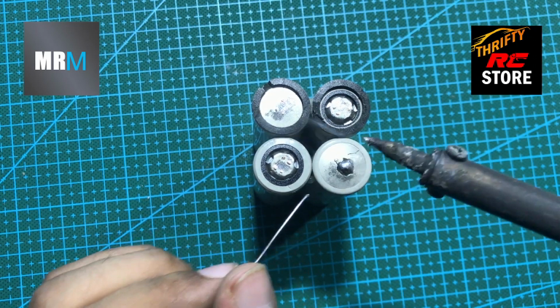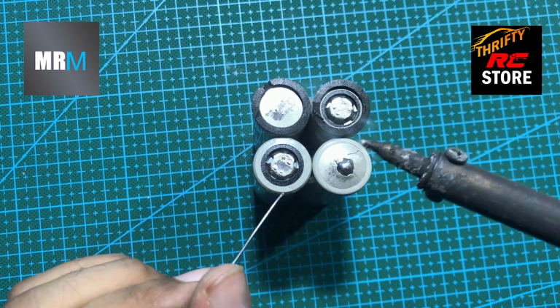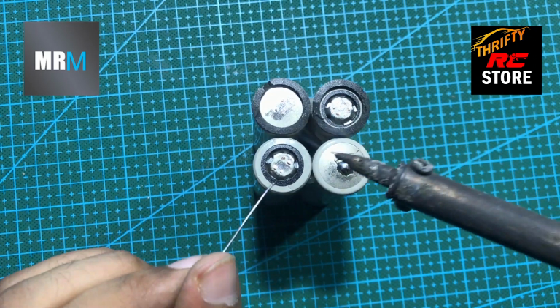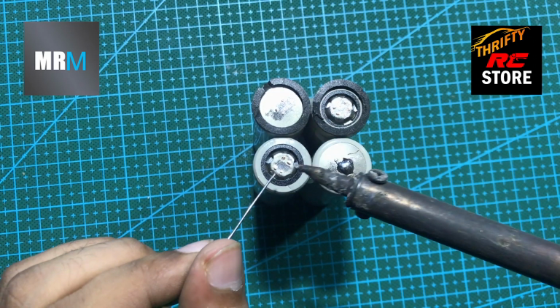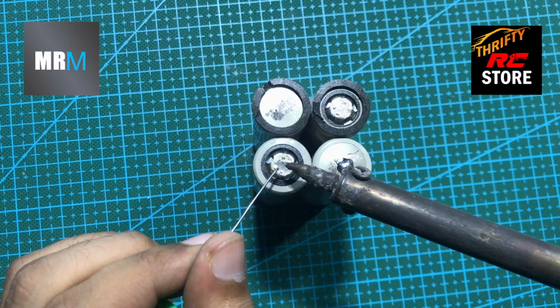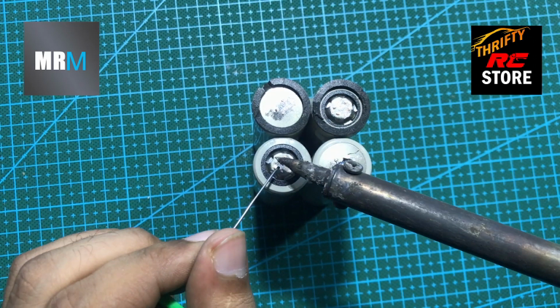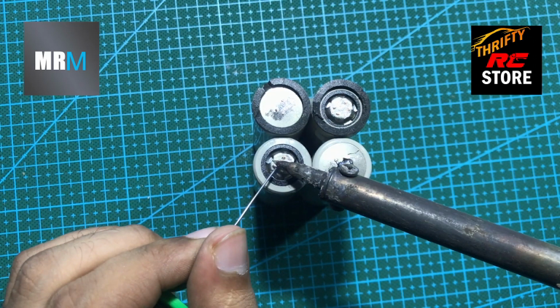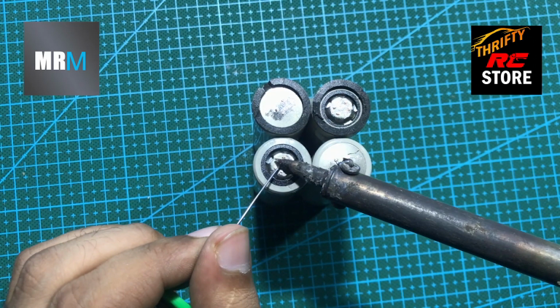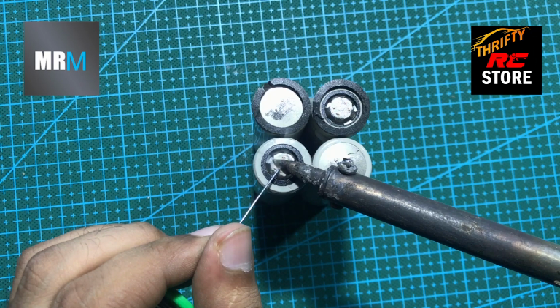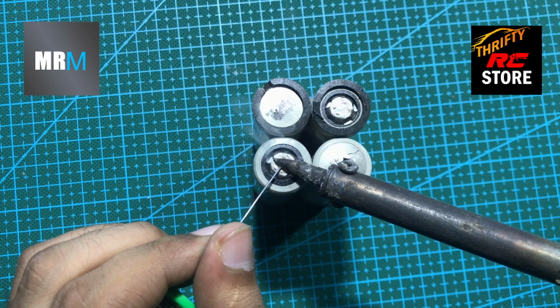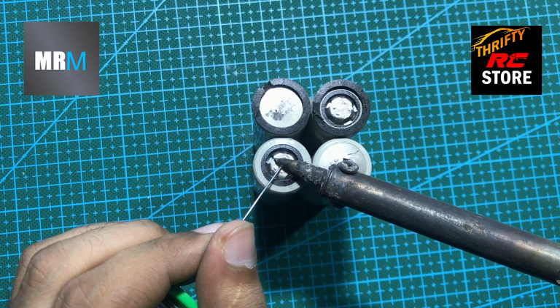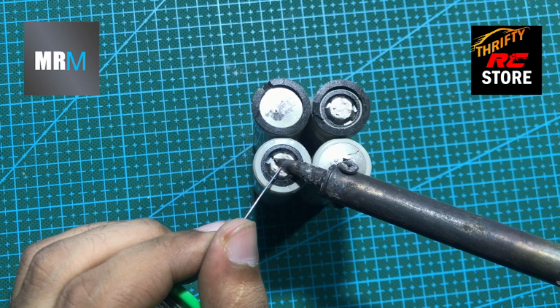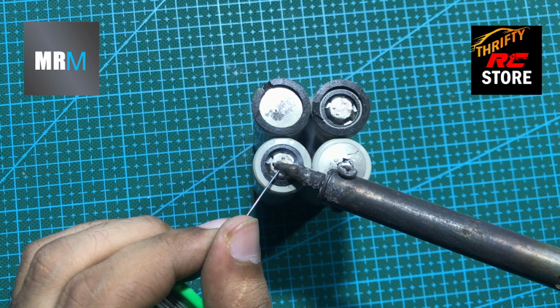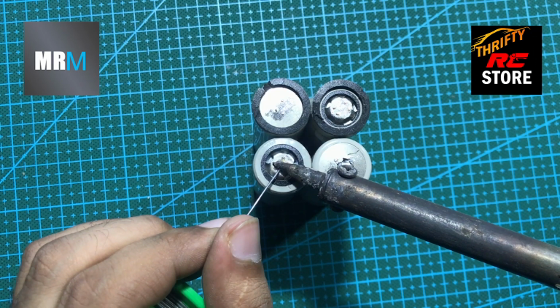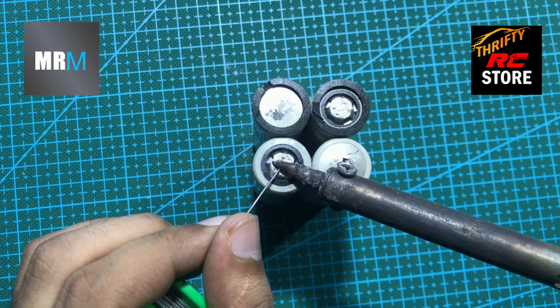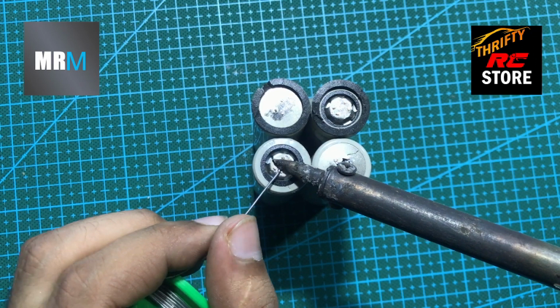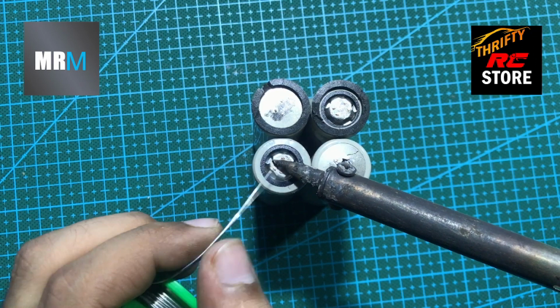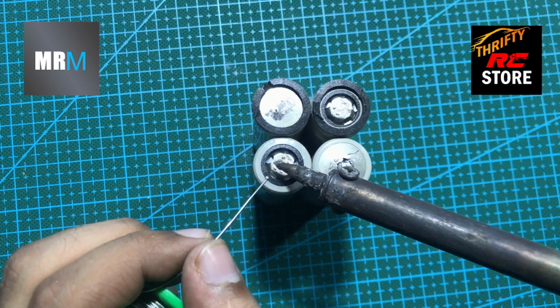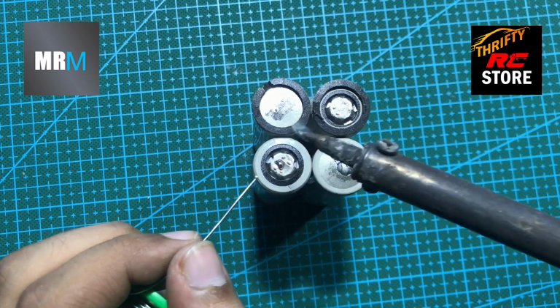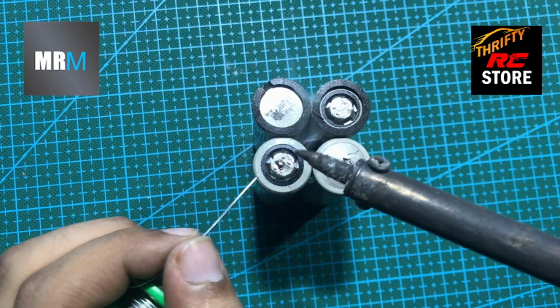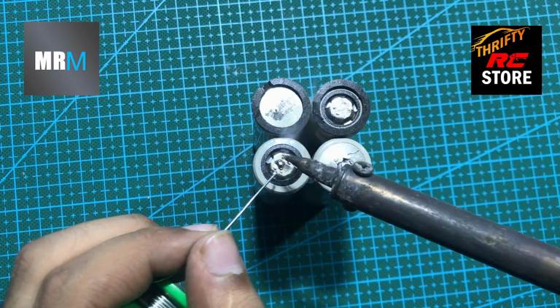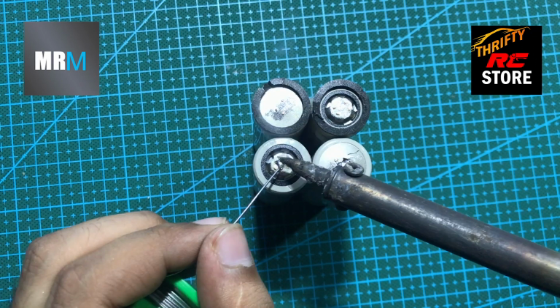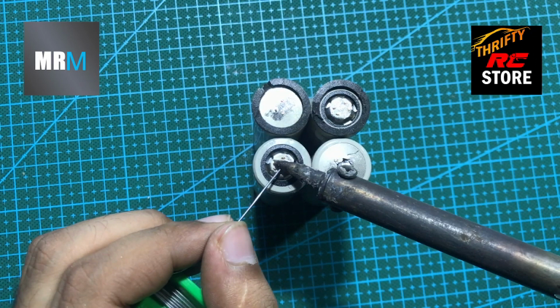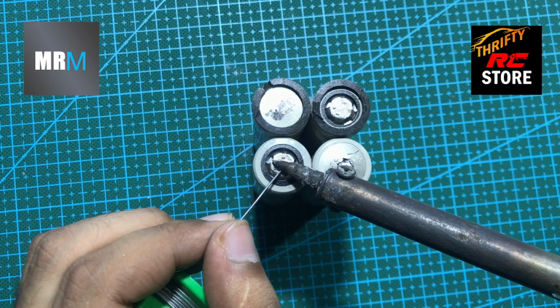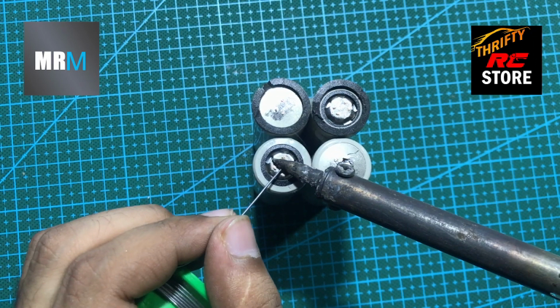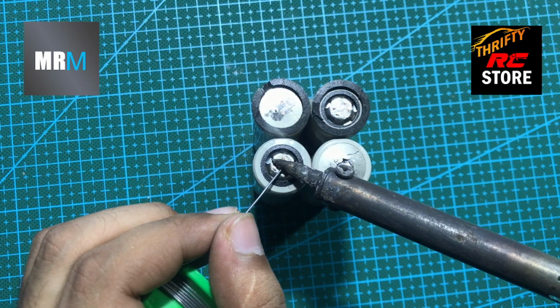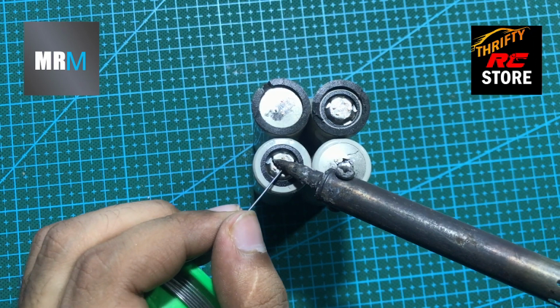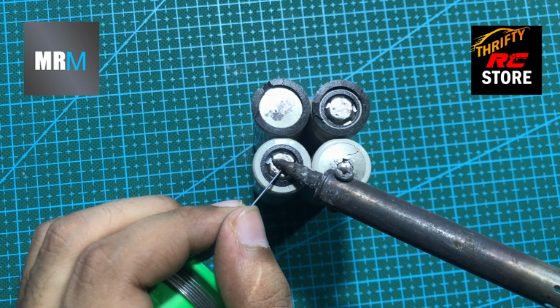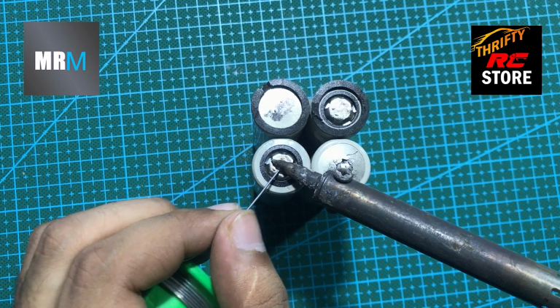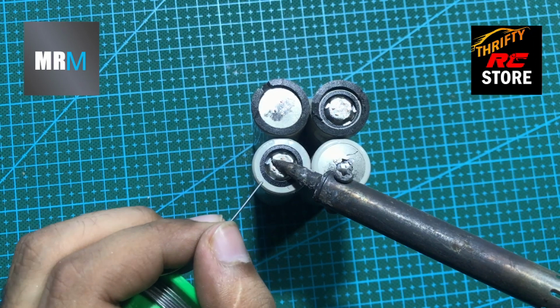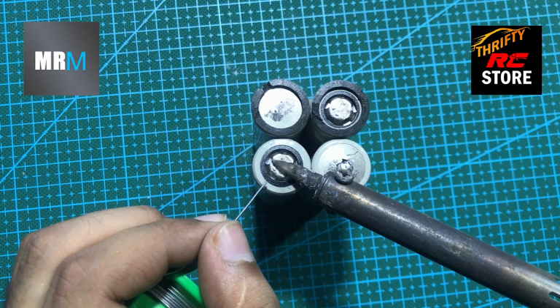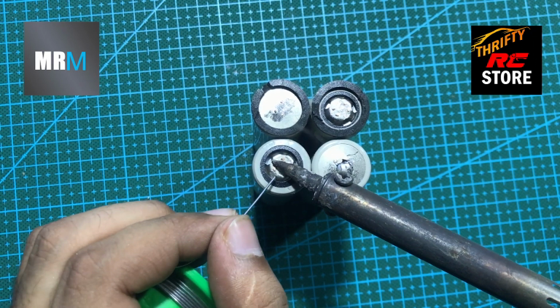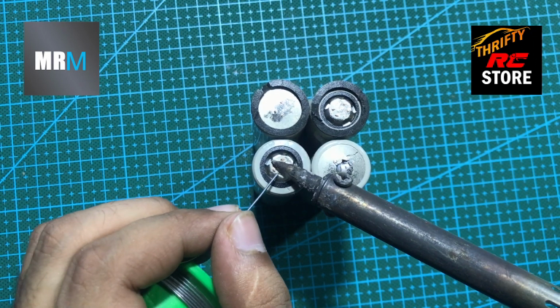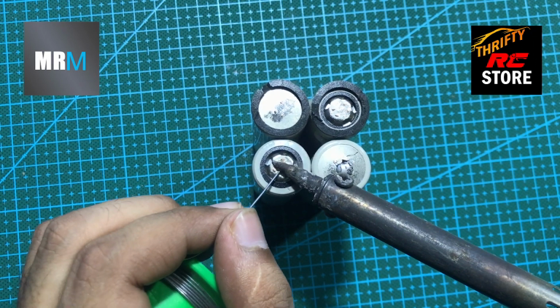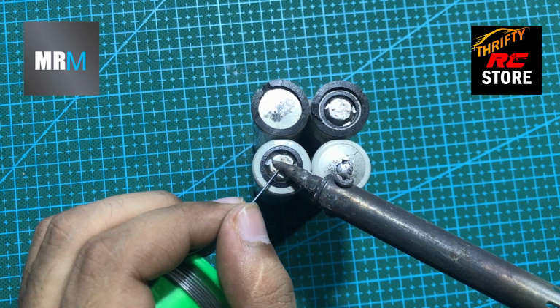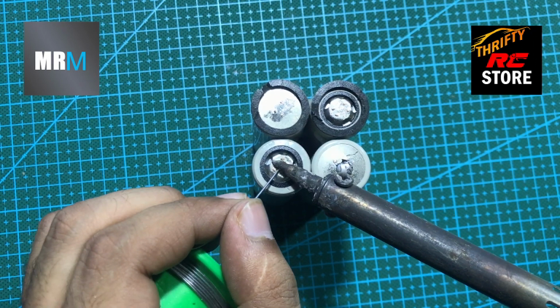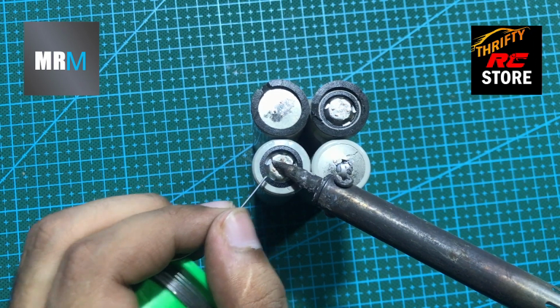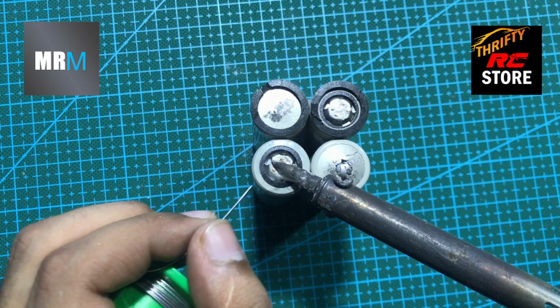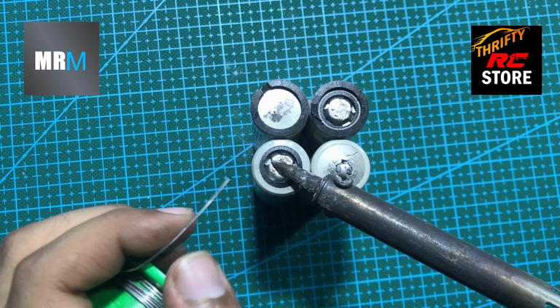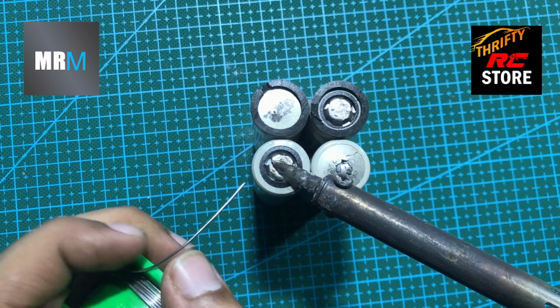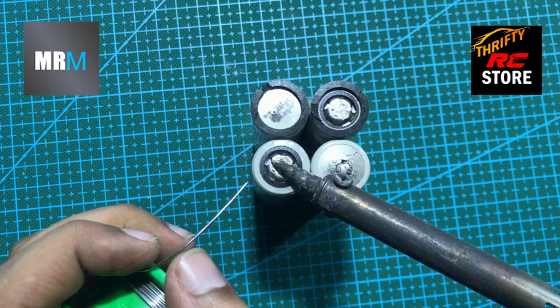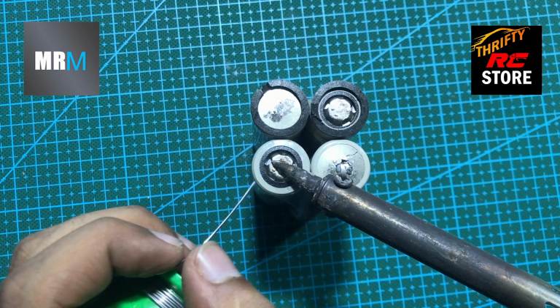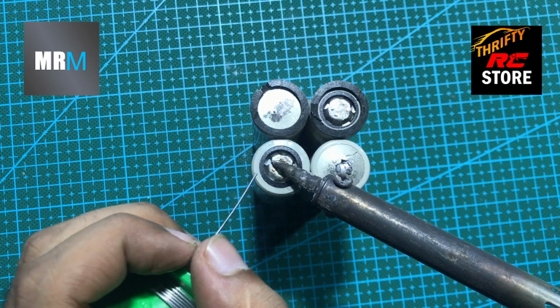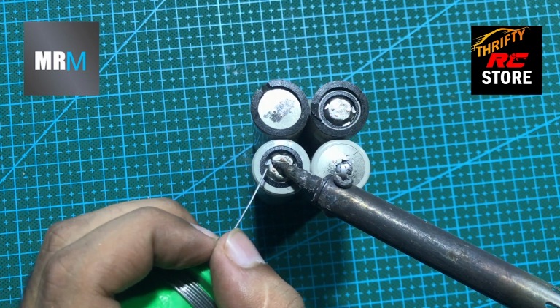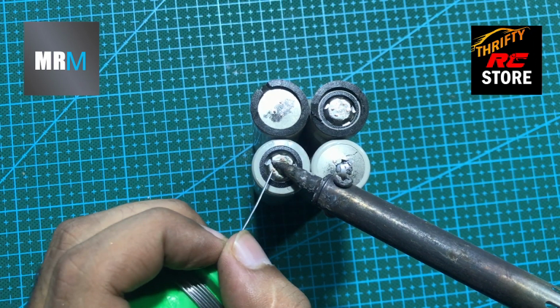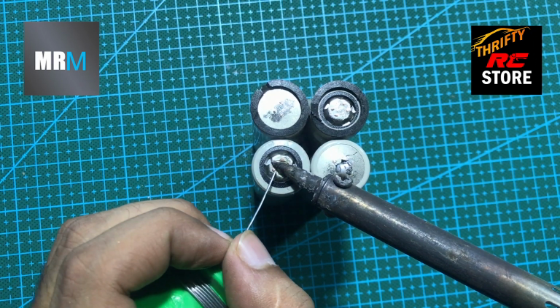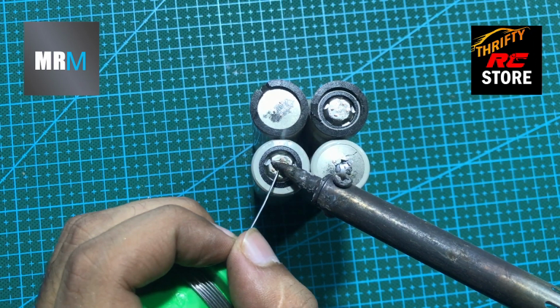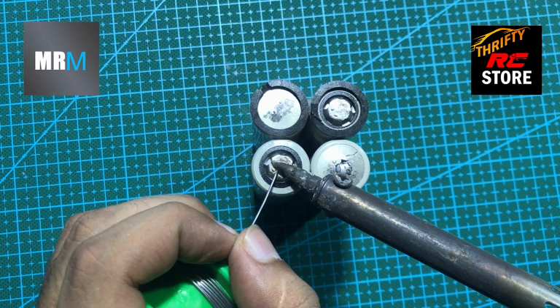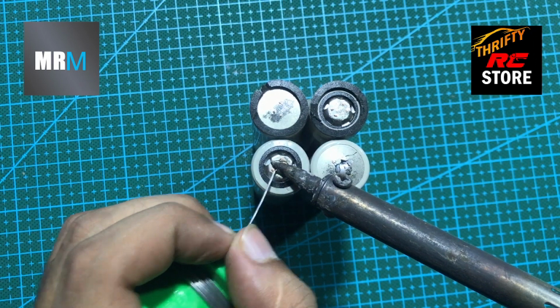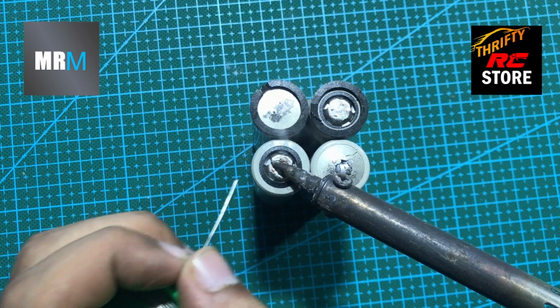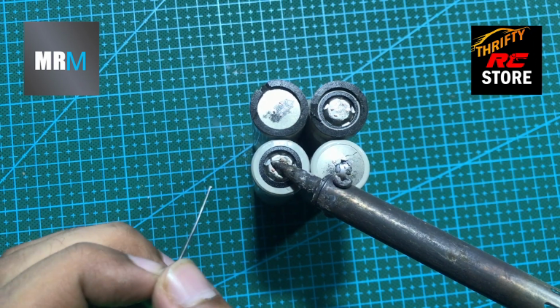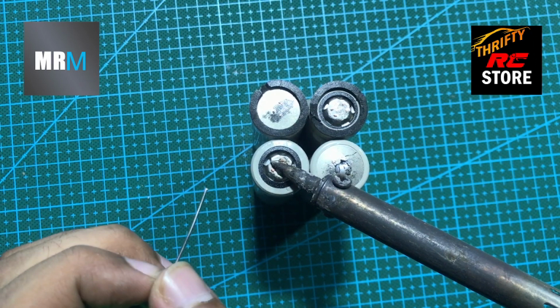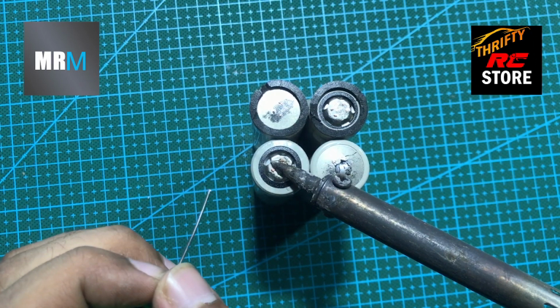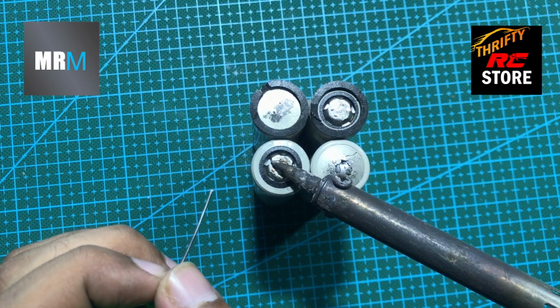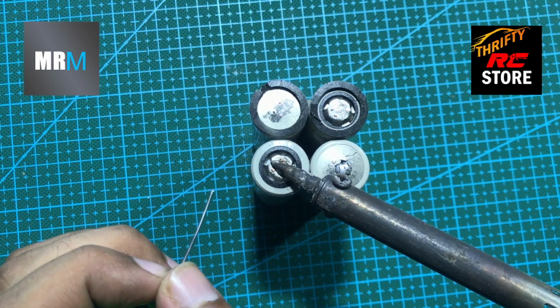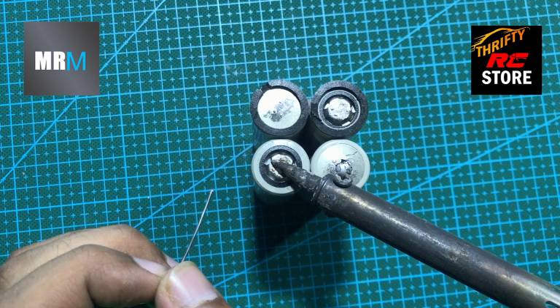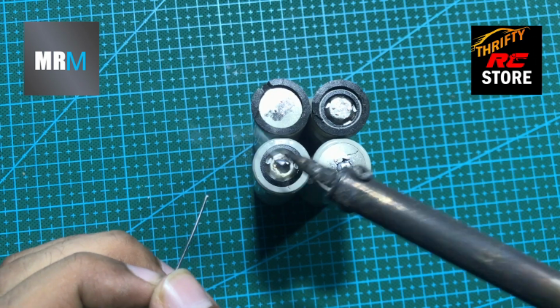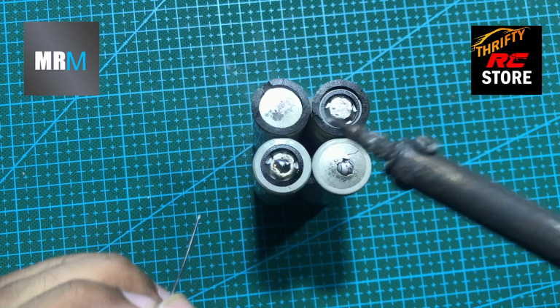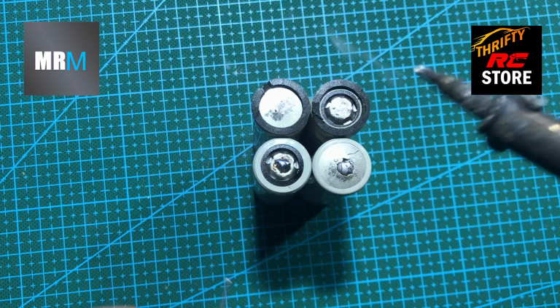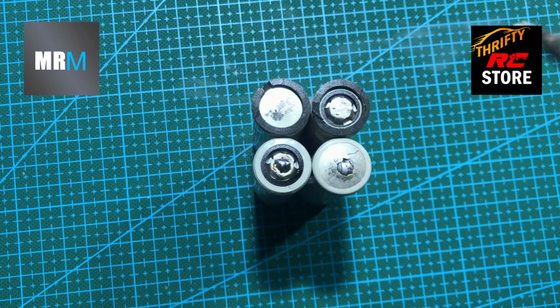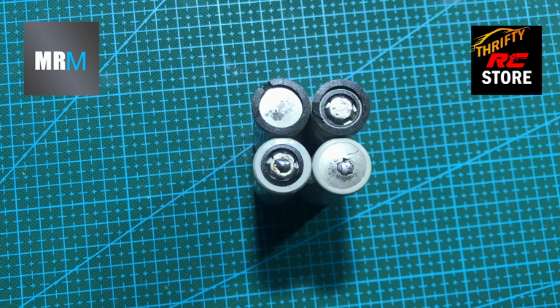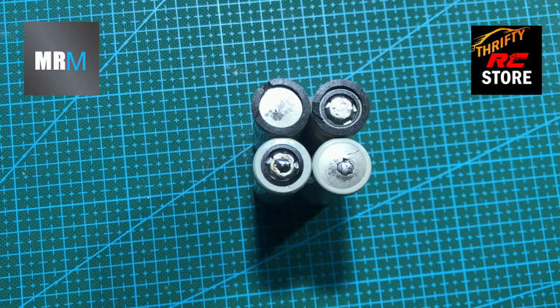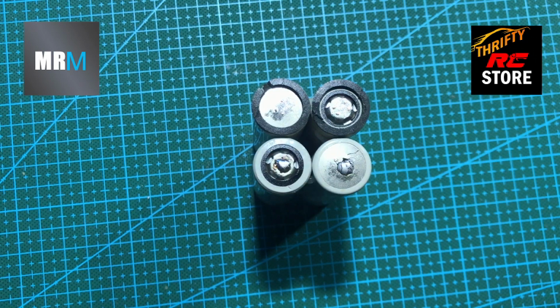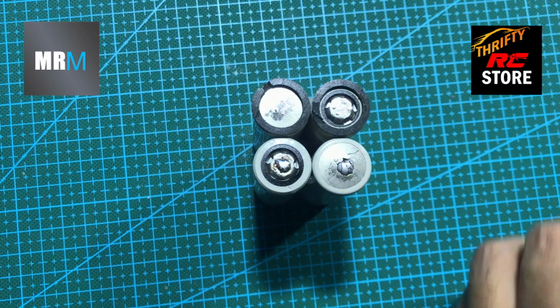Let's do some soldering on the main power connections. Remember: keeping the solder iron on, or providing too much heat to the cell, can damage your battery.